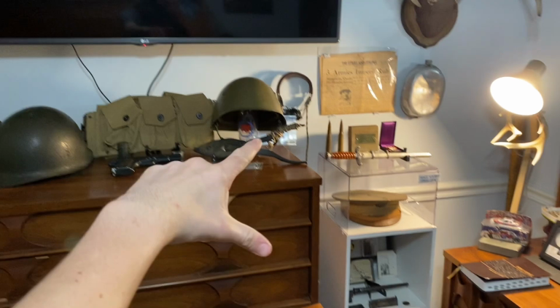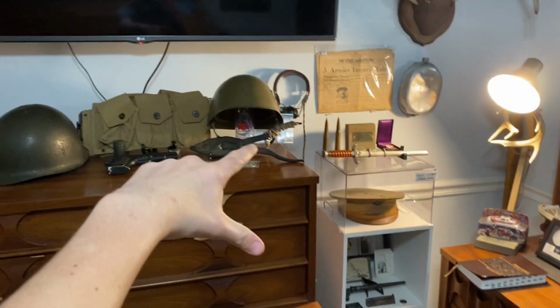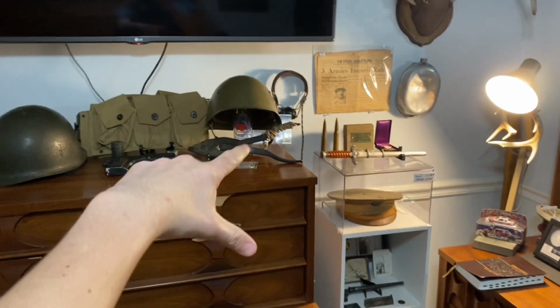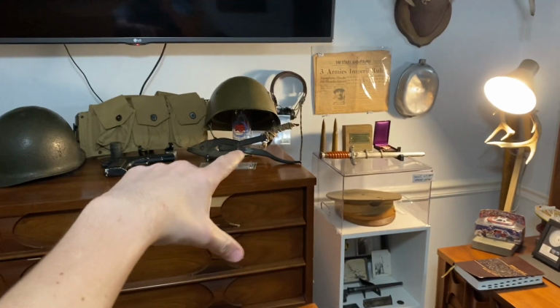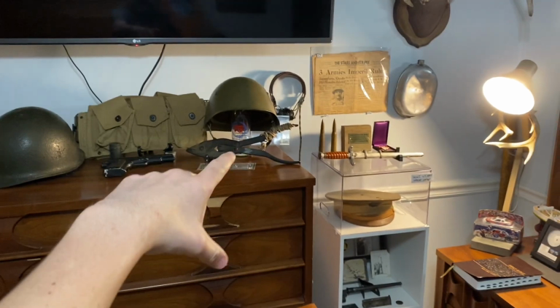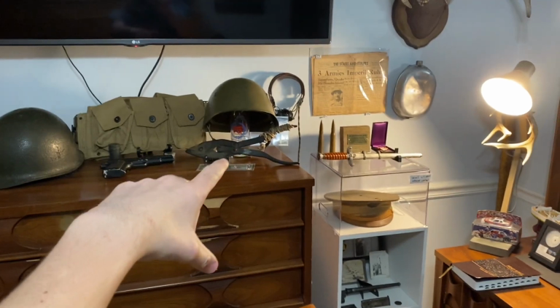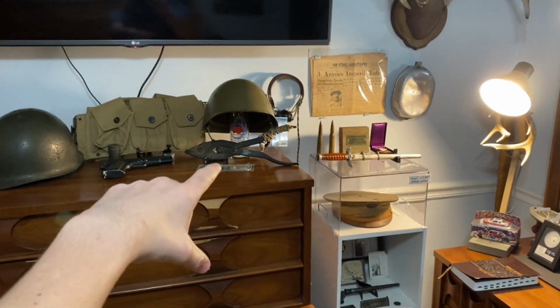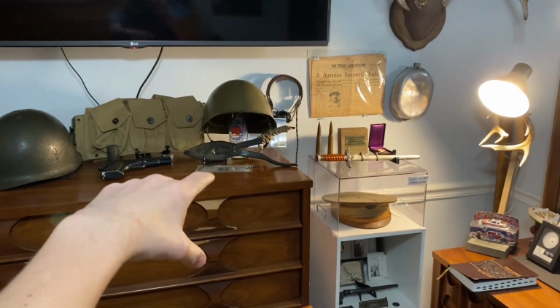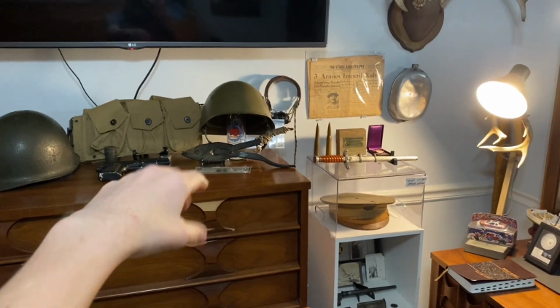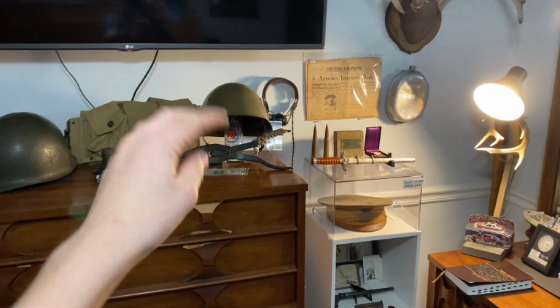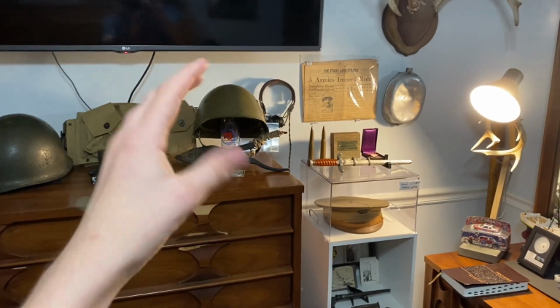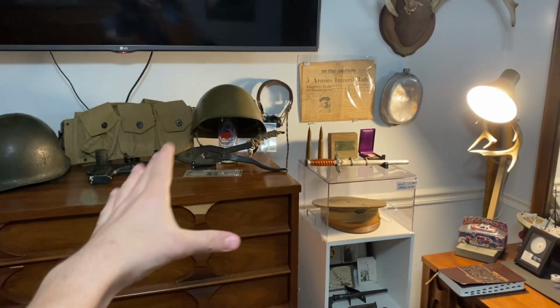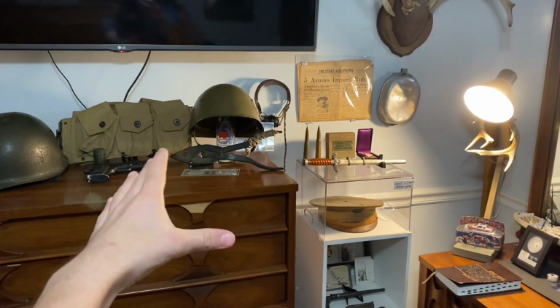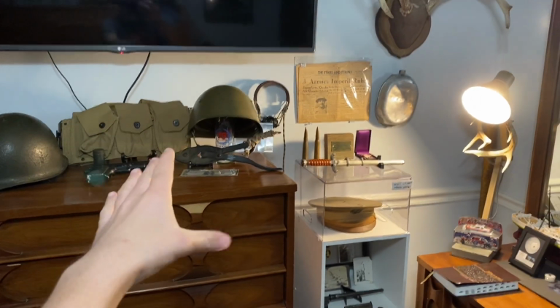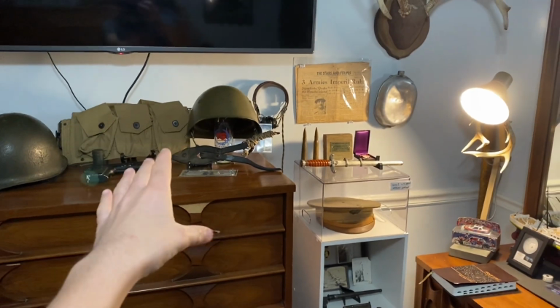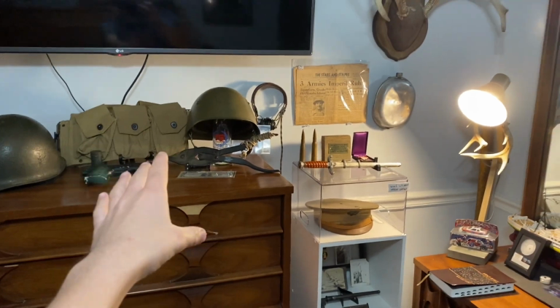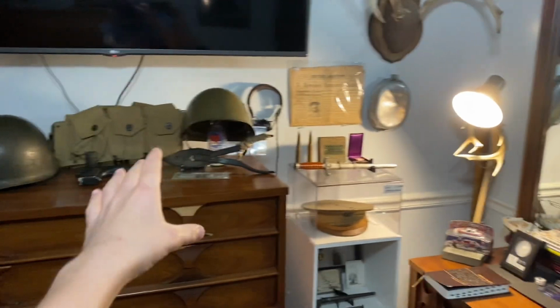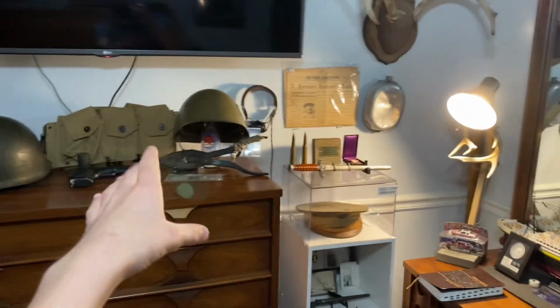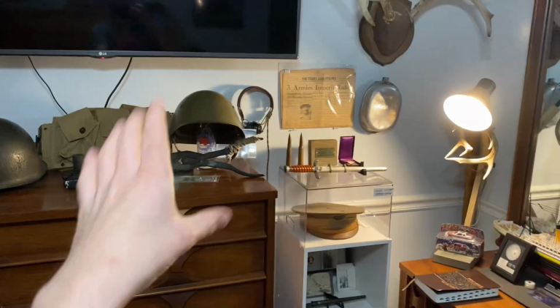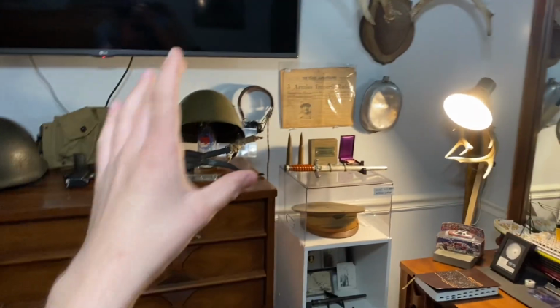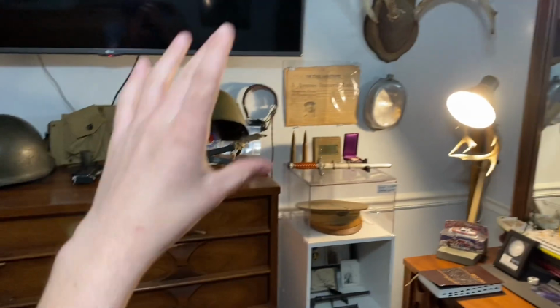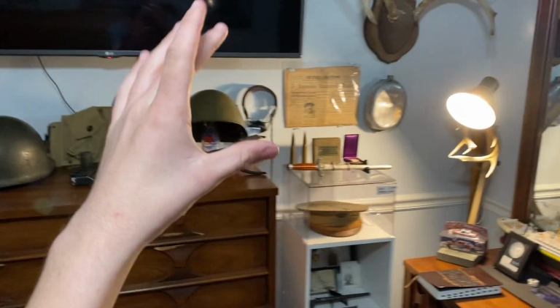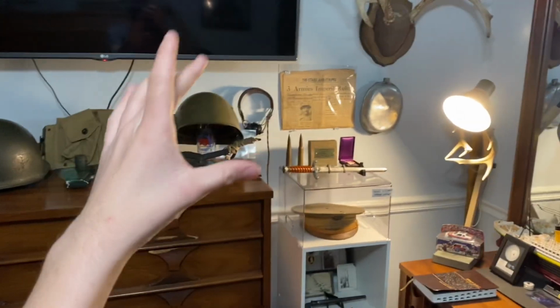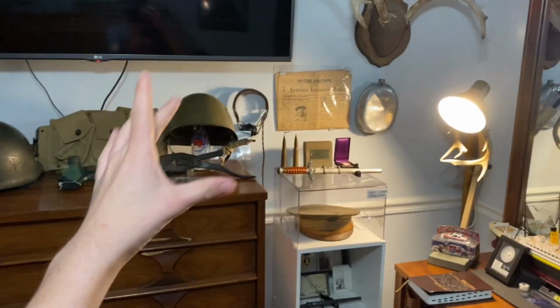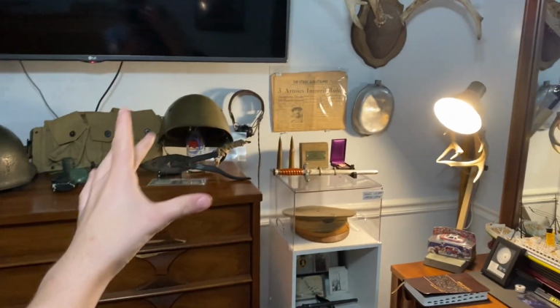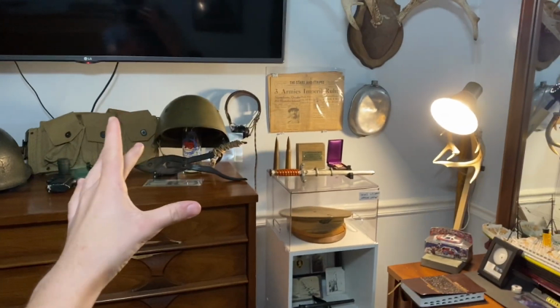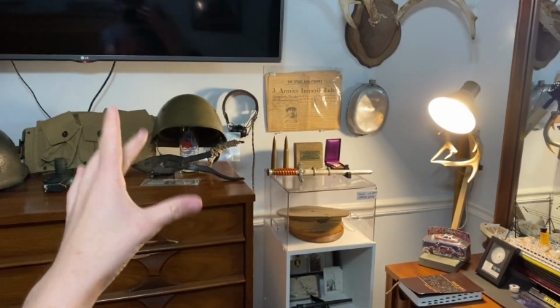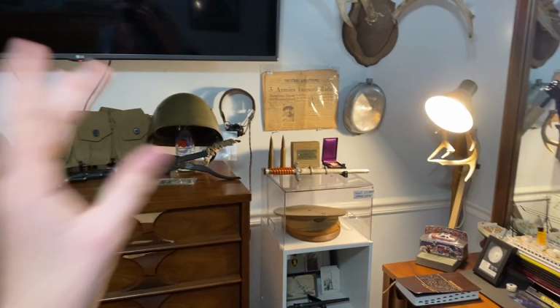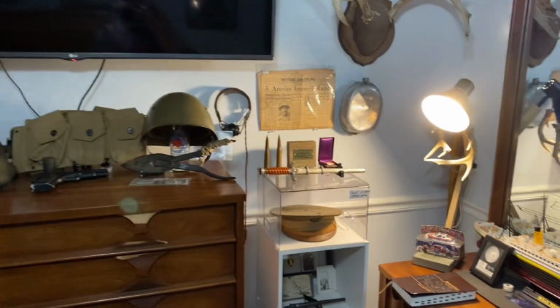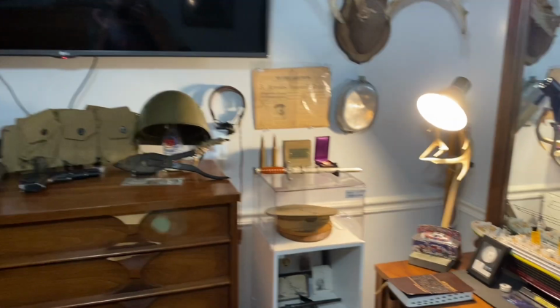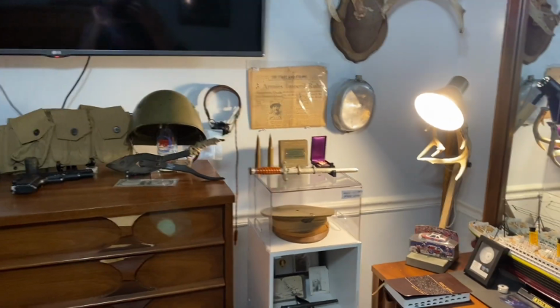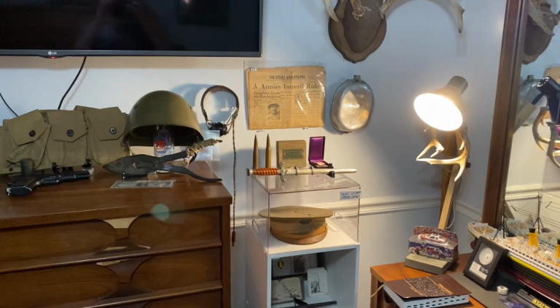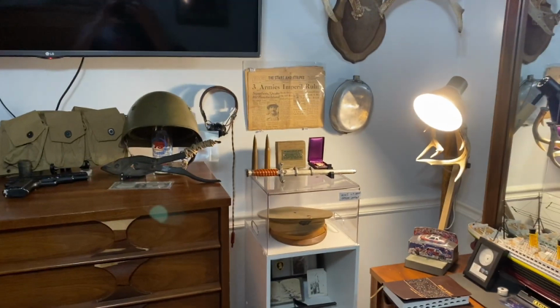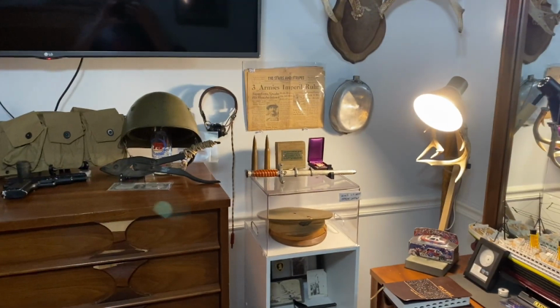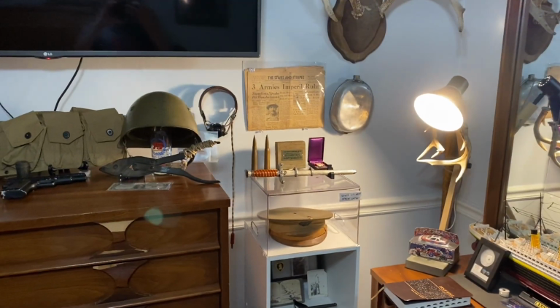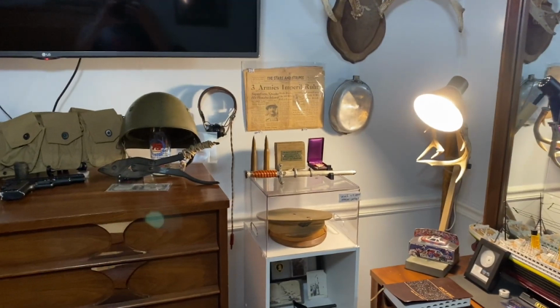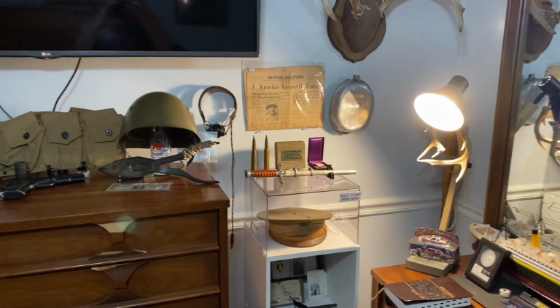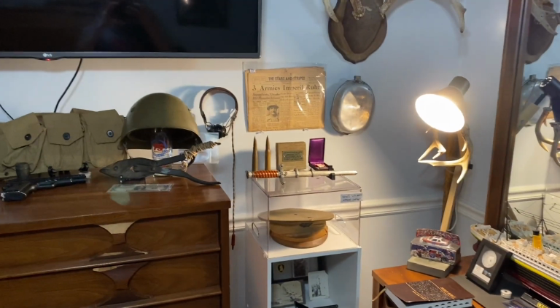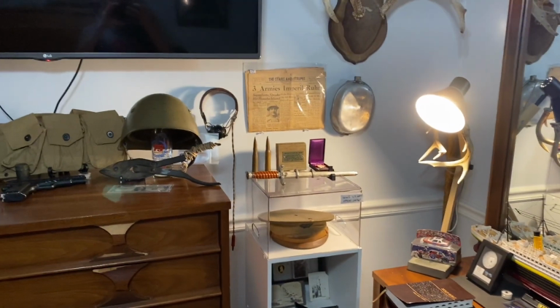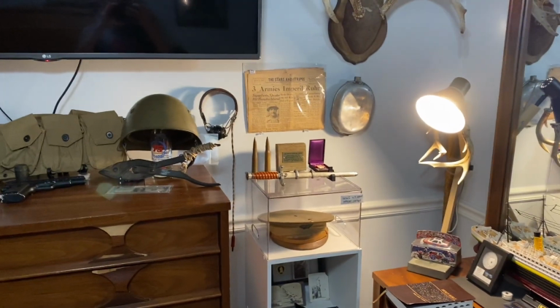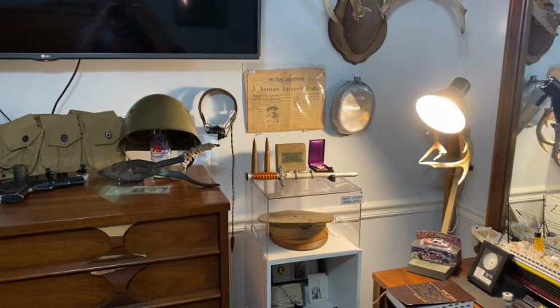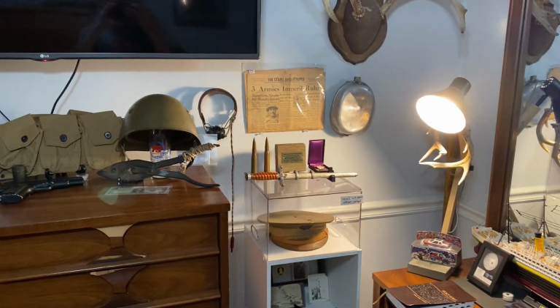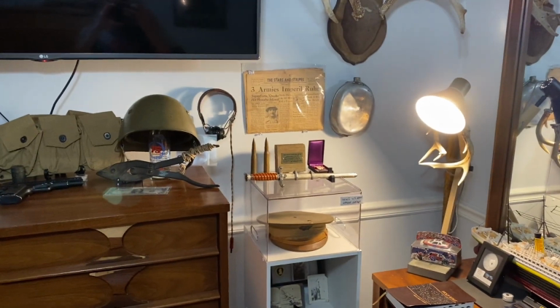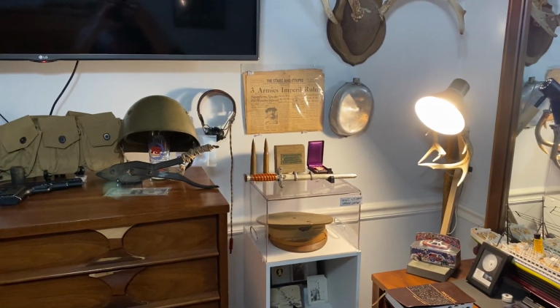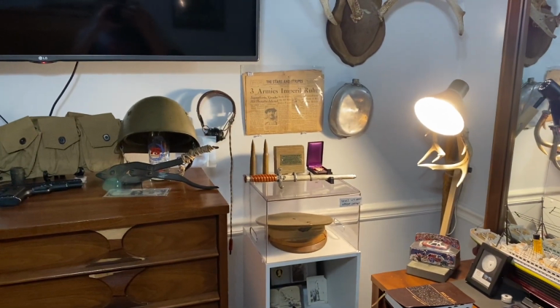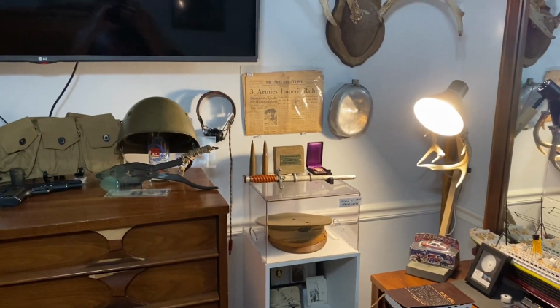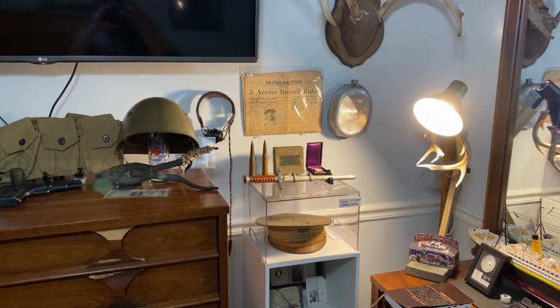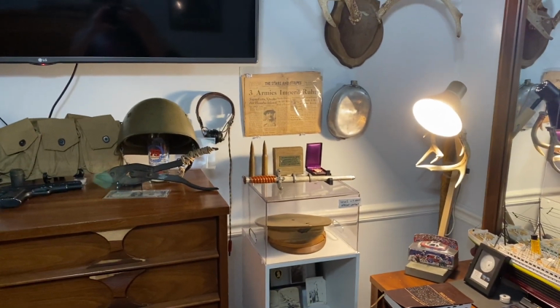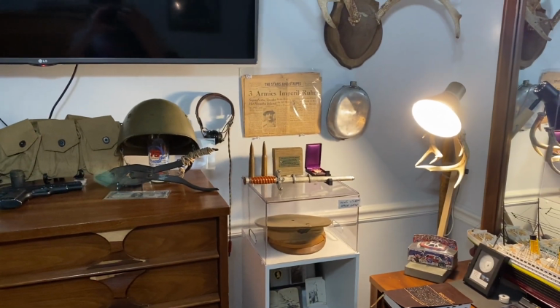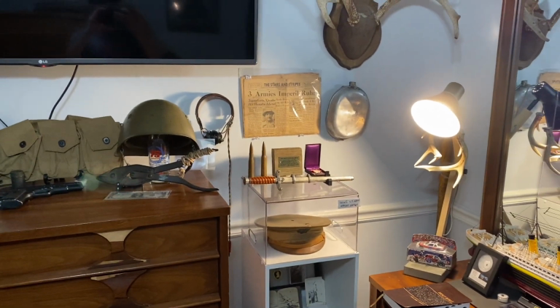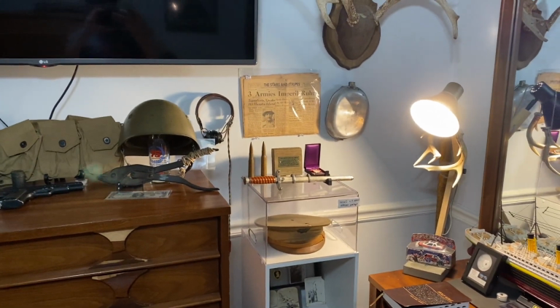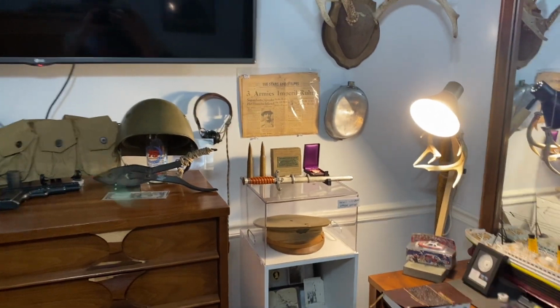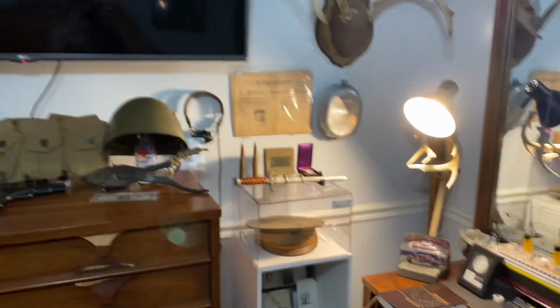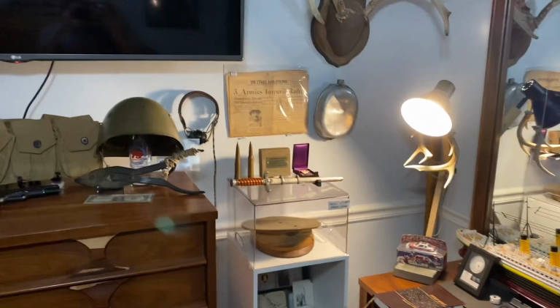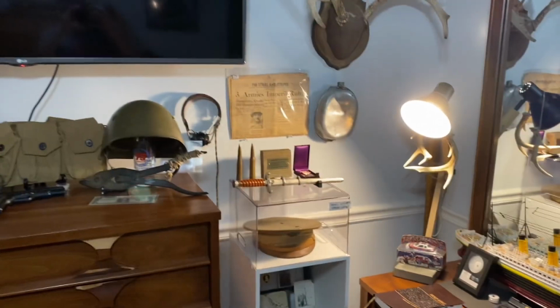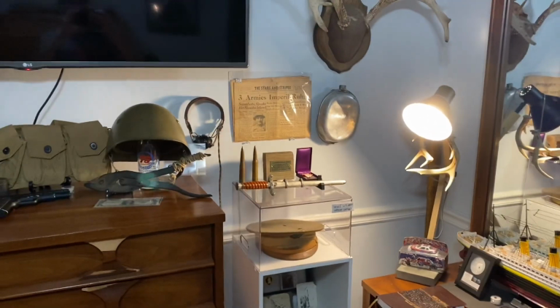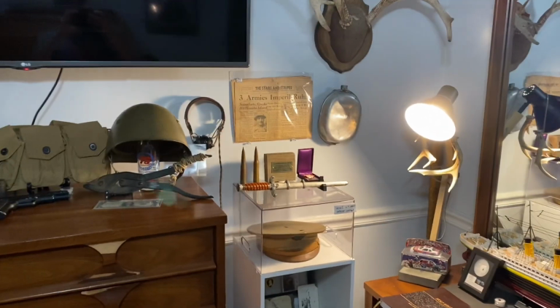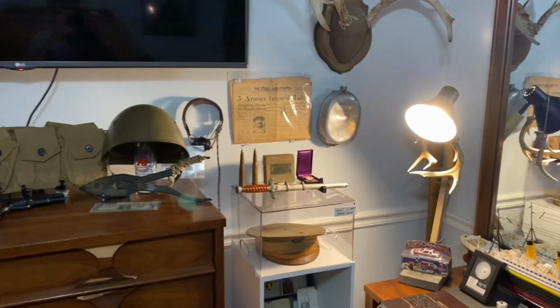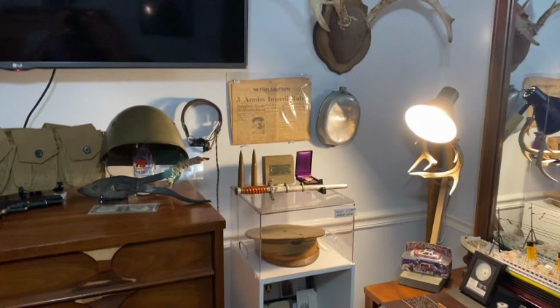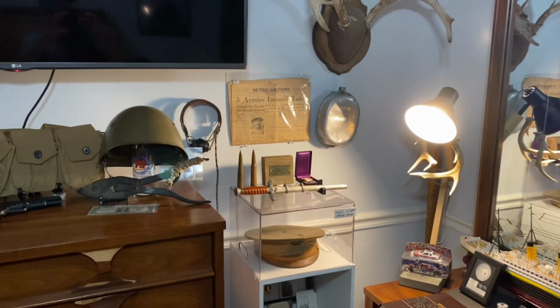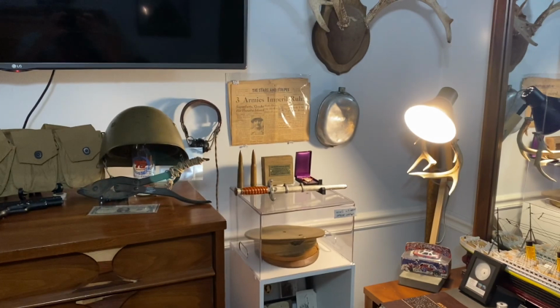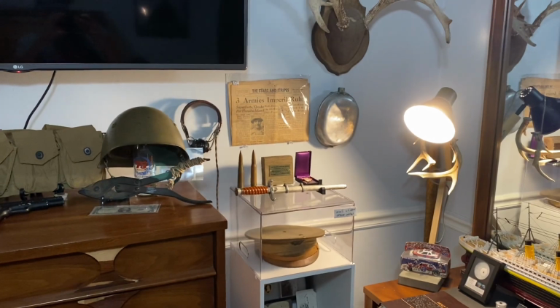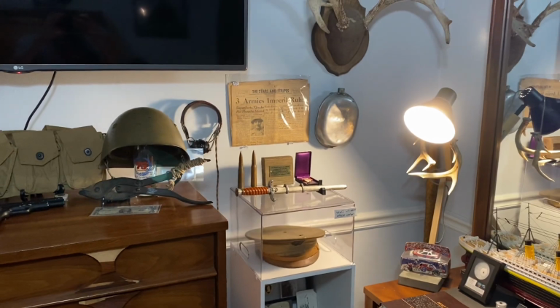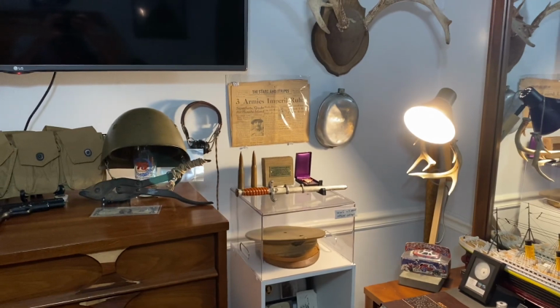Welcome back to another video. In today's video, I'm going to be showing all of my World War II weapons, so let's get straight into this.